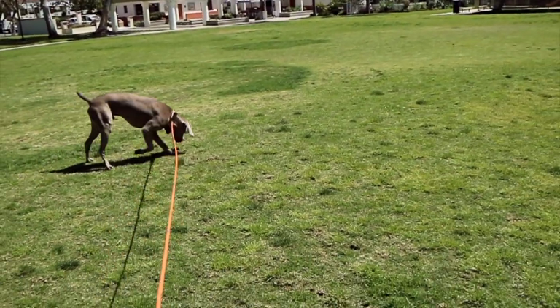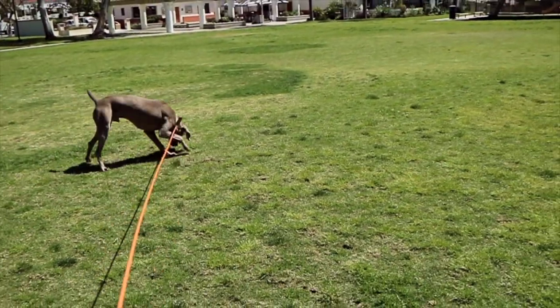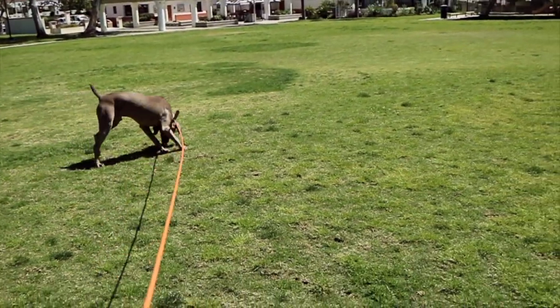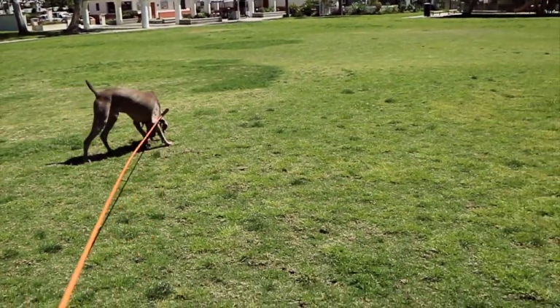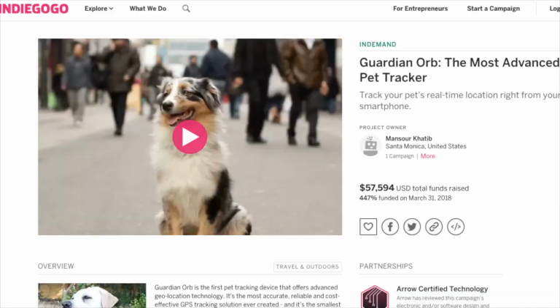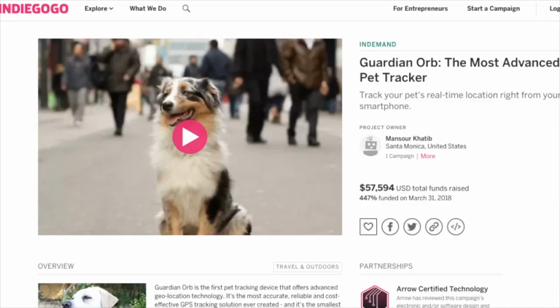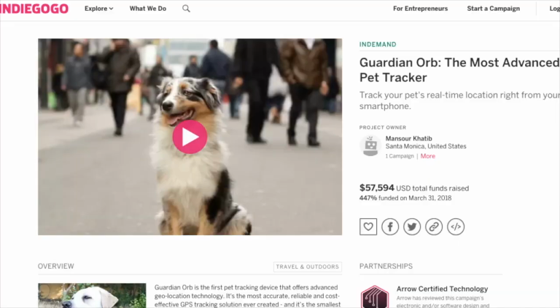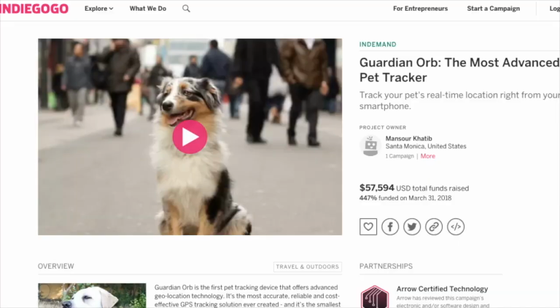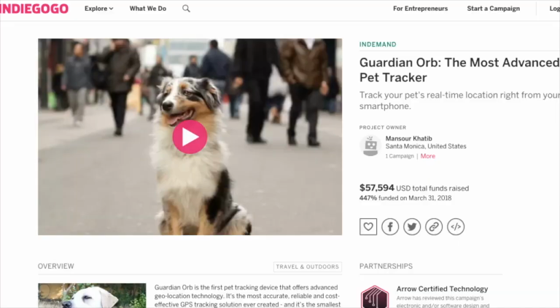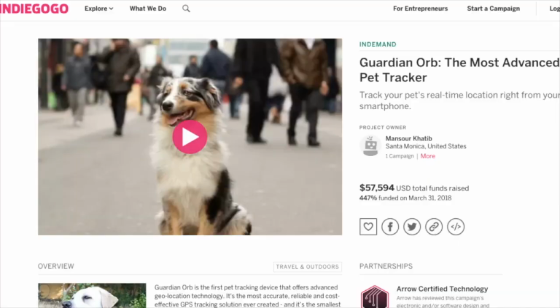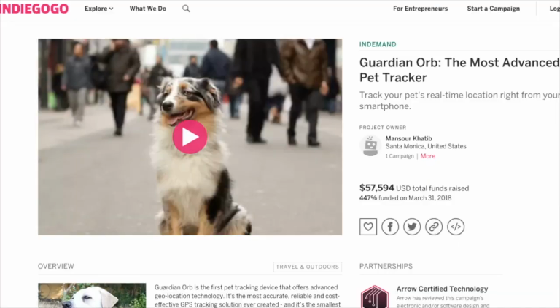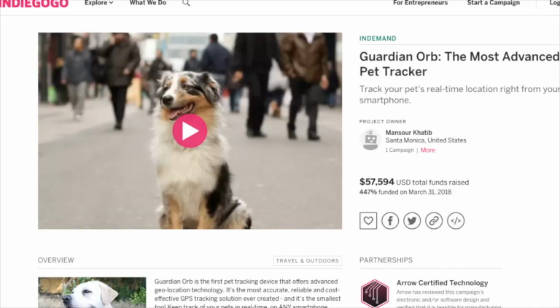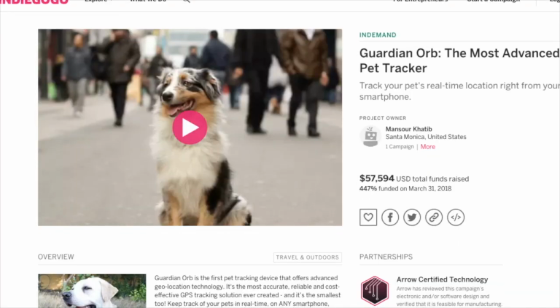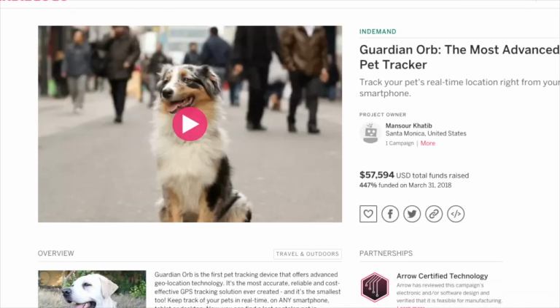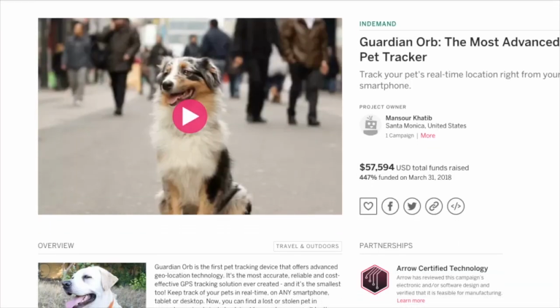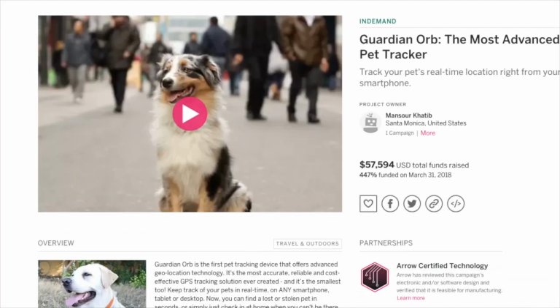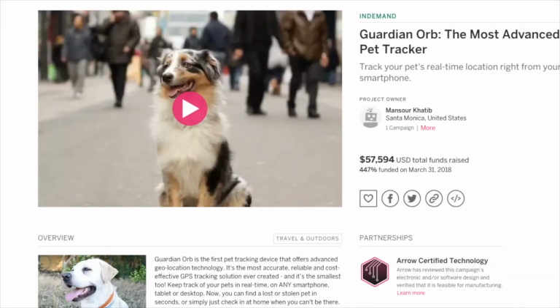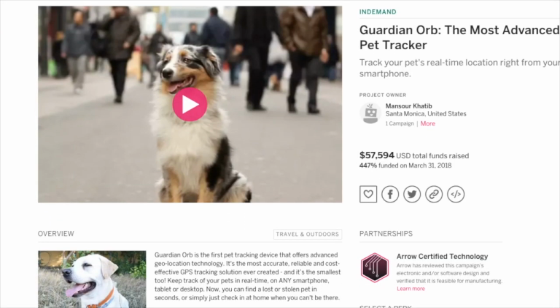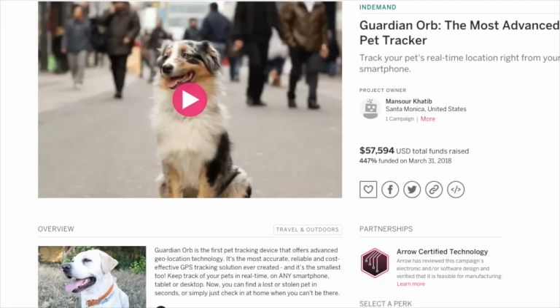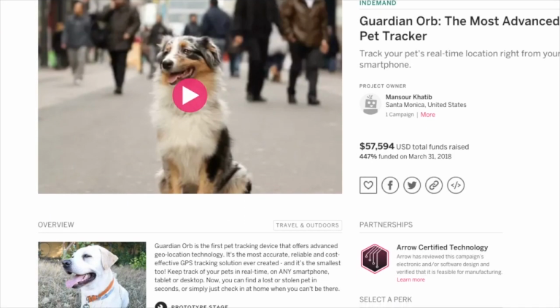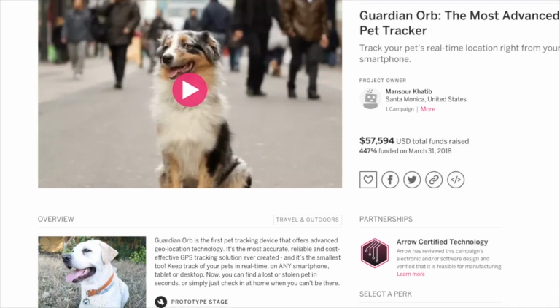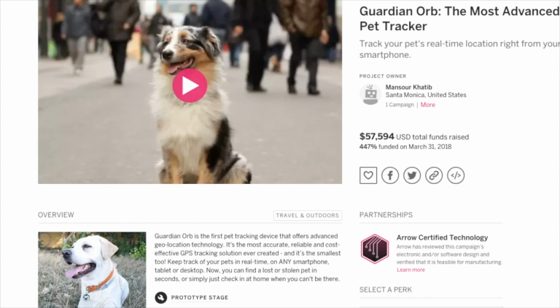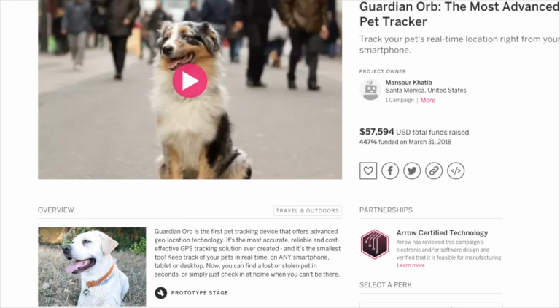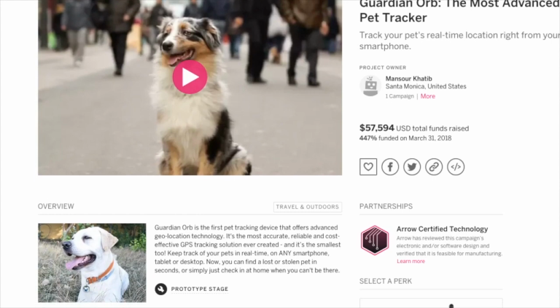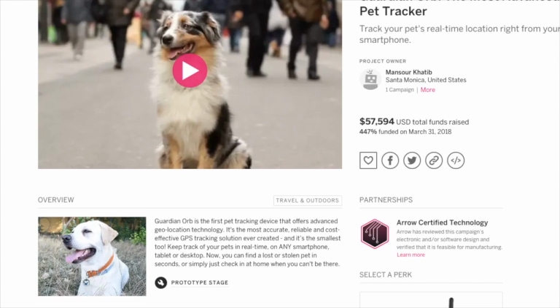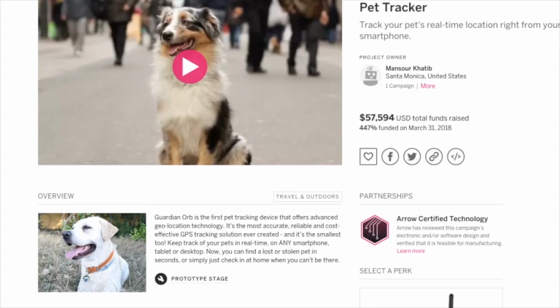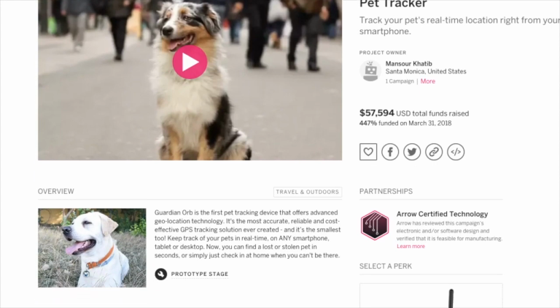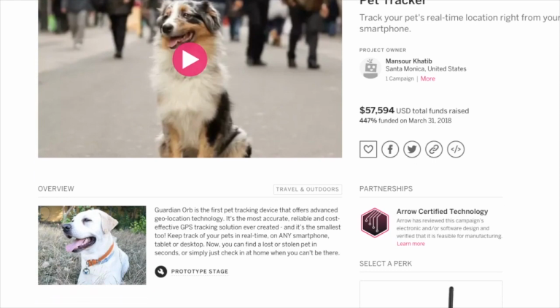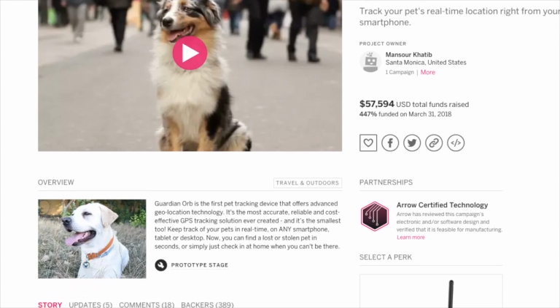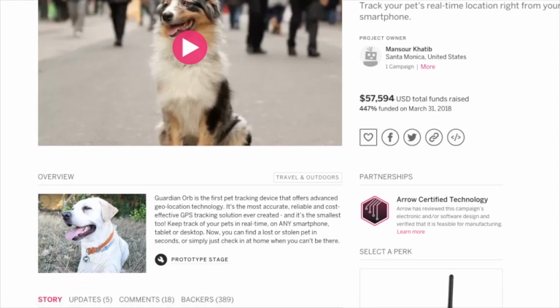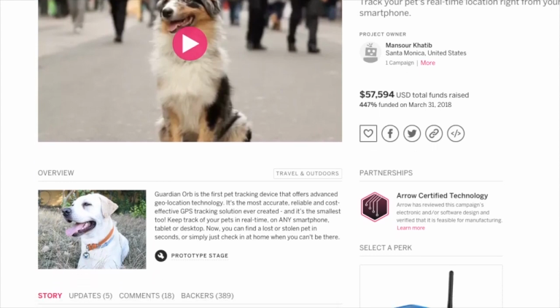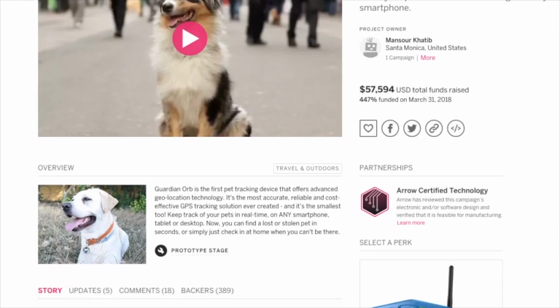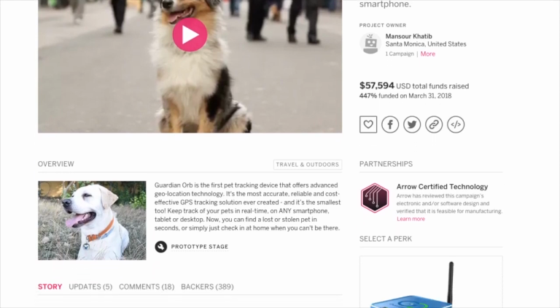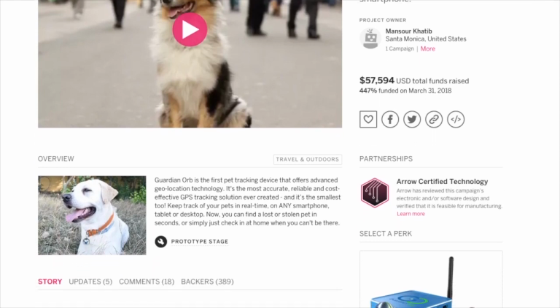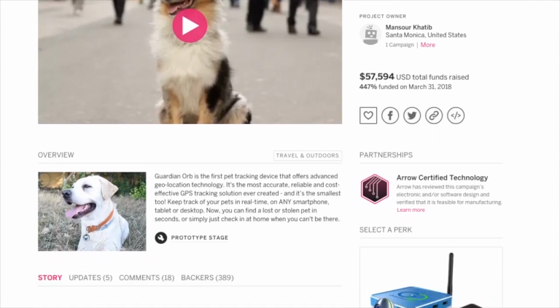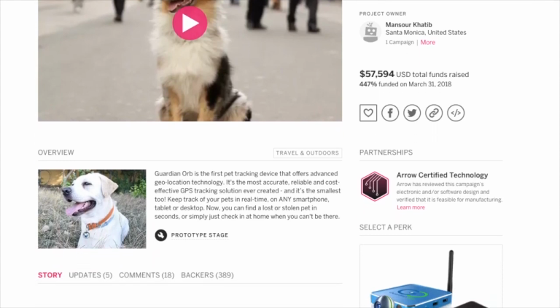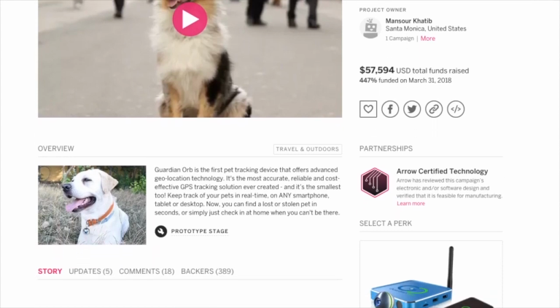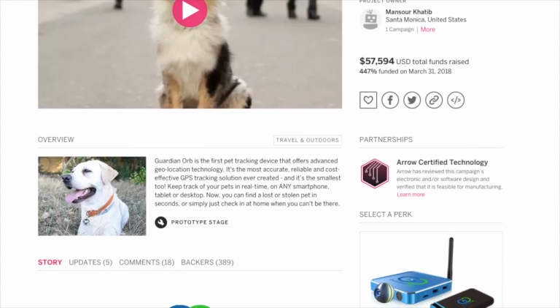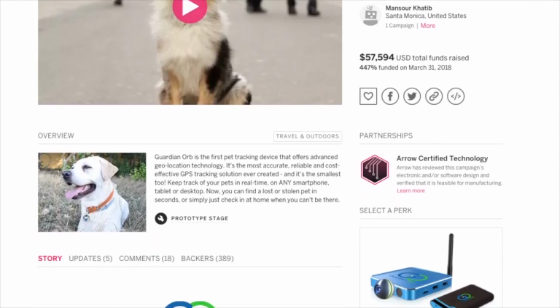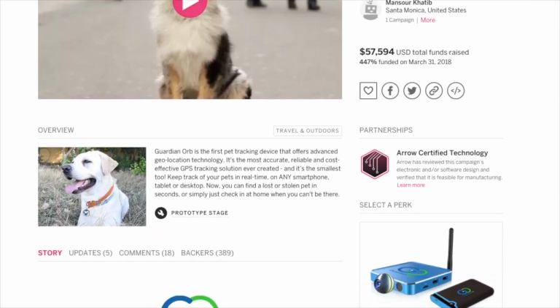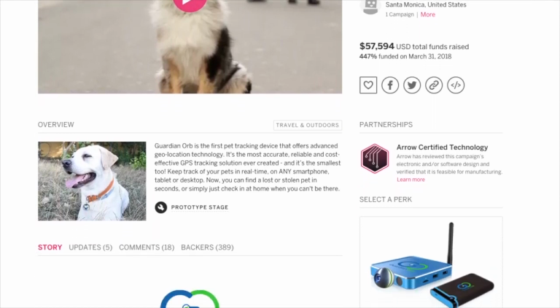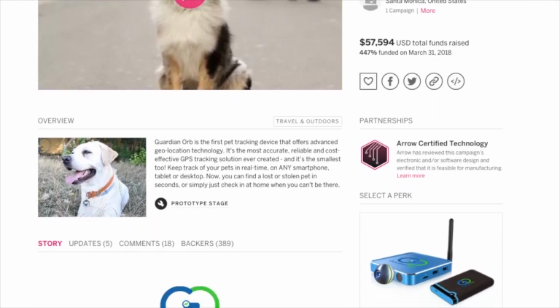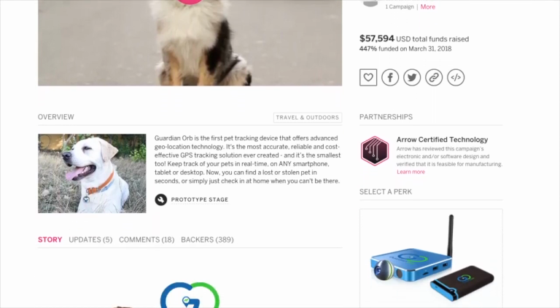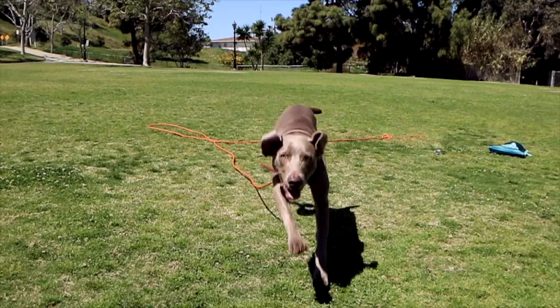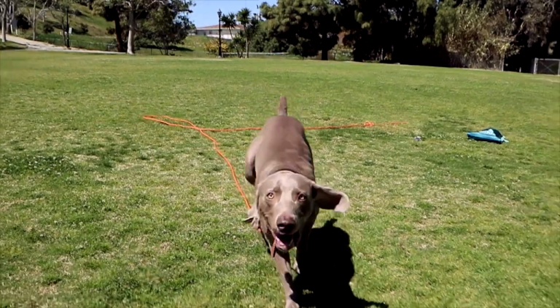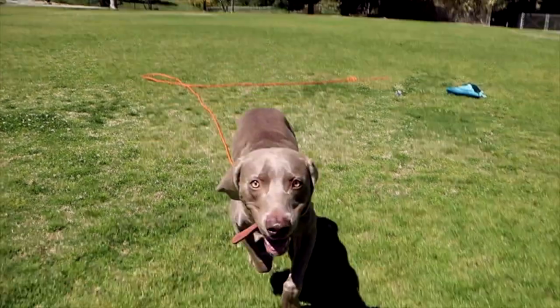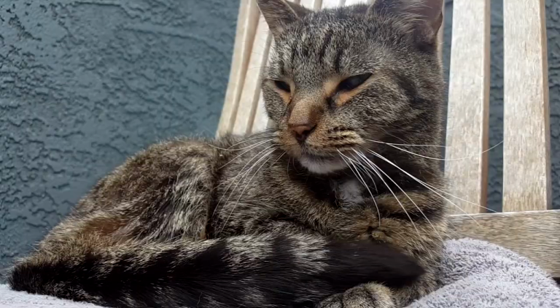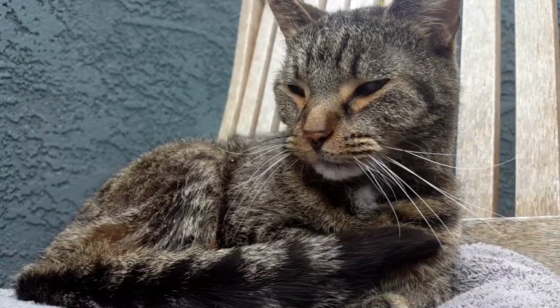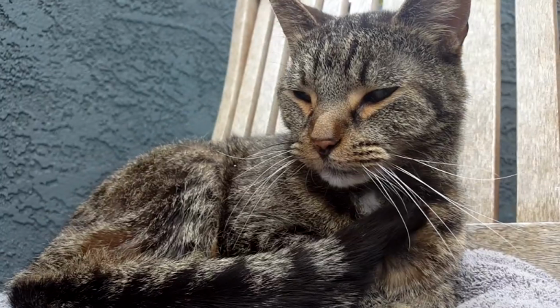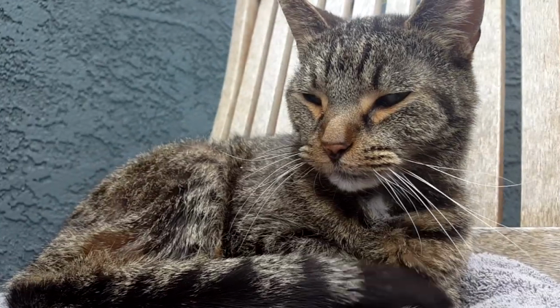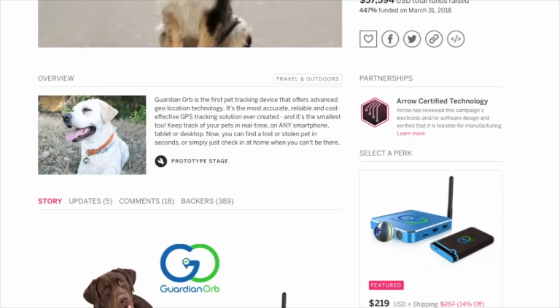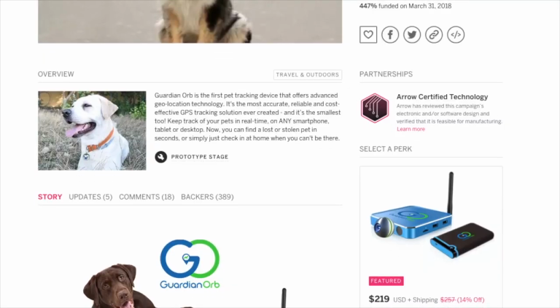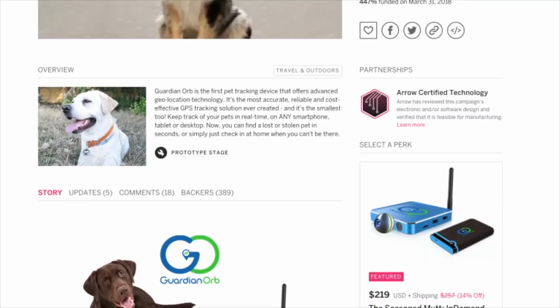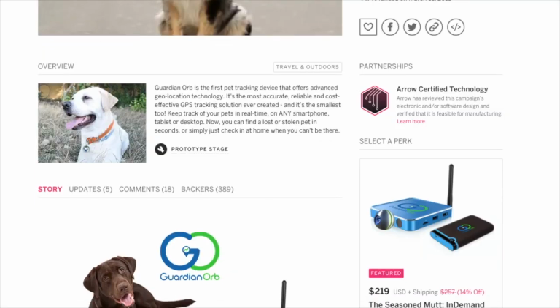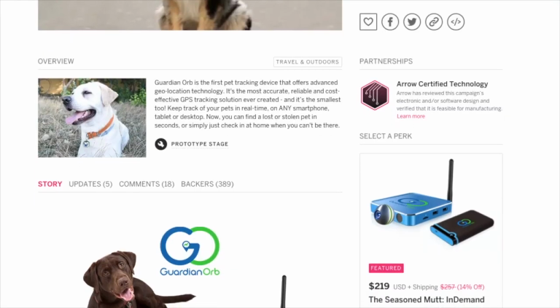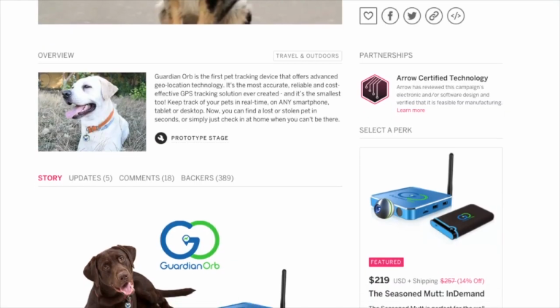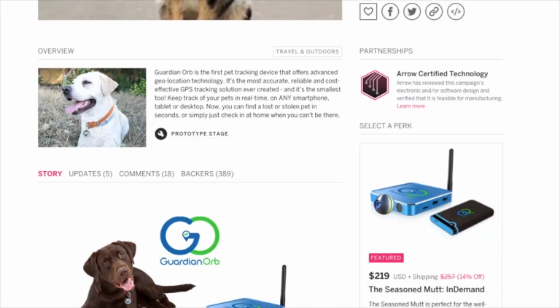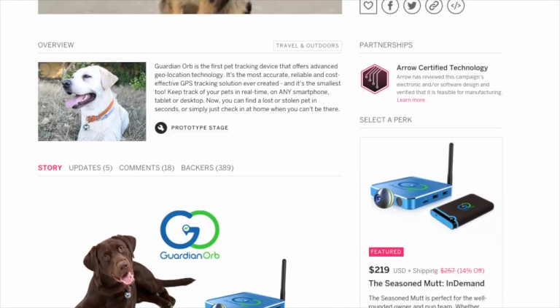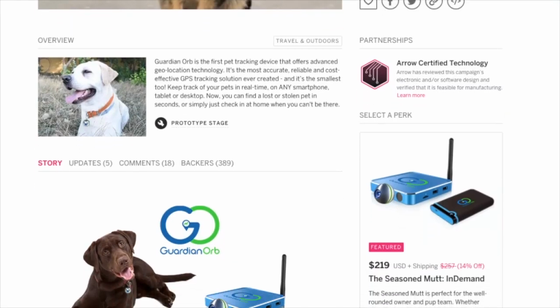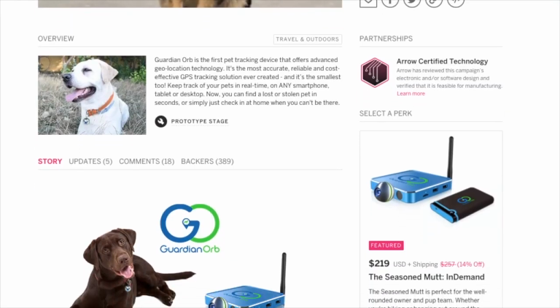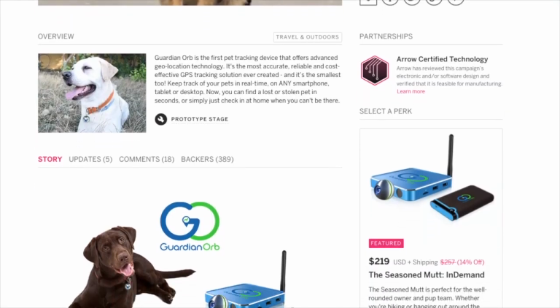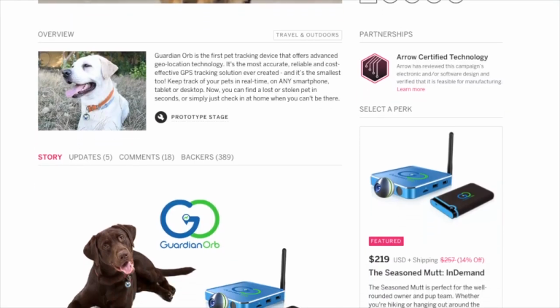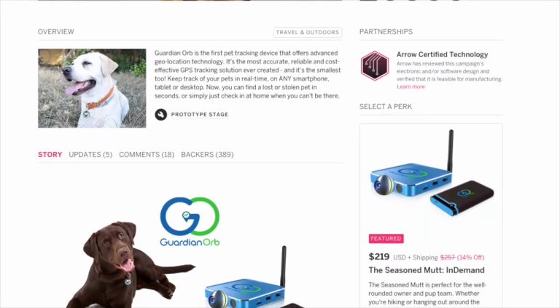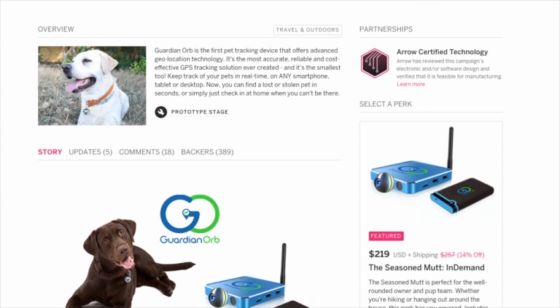Guardian Orb is a brand new pet tracking device that attaches to your pet's collar. It works for dogs, cats, or any pet that wears a collar.